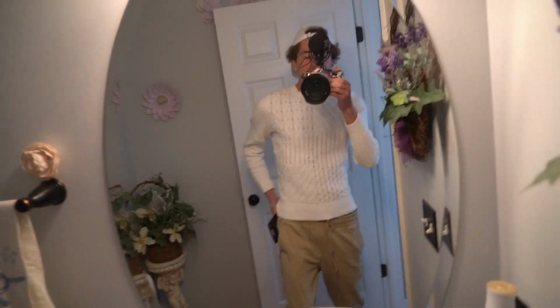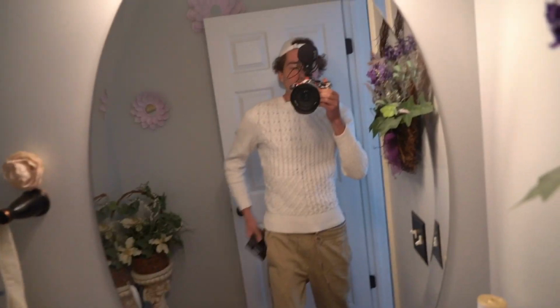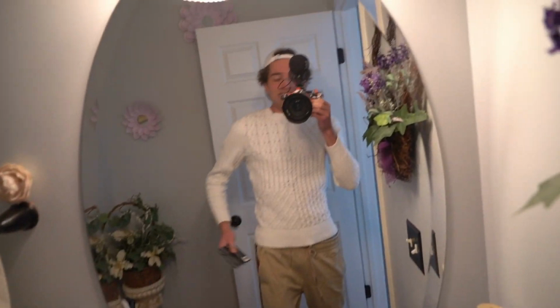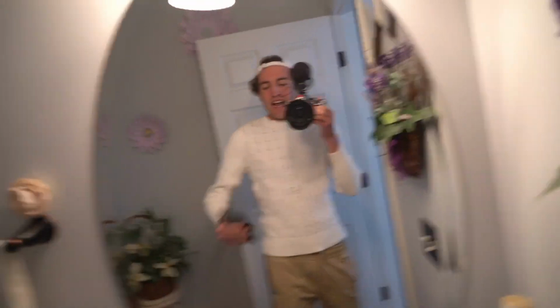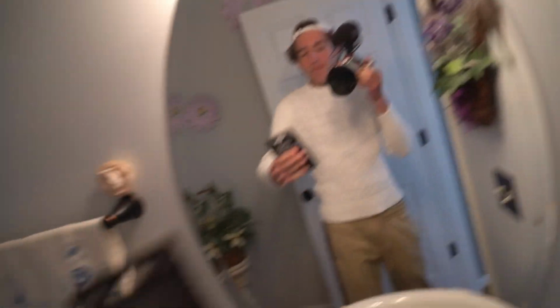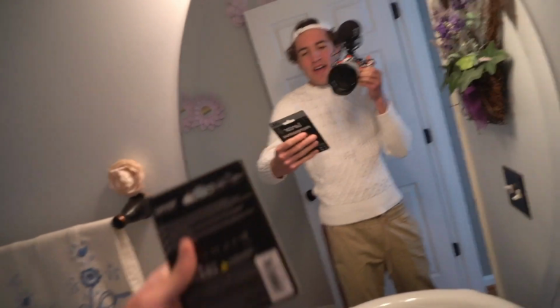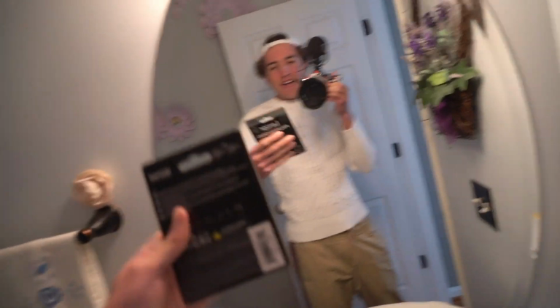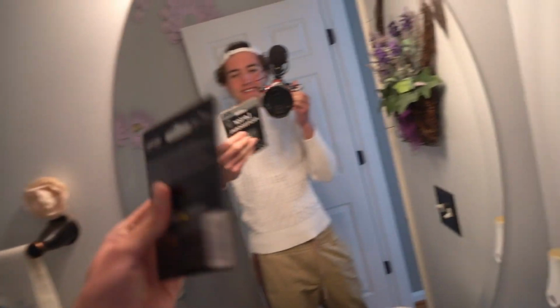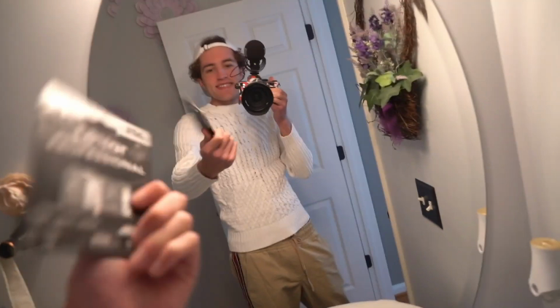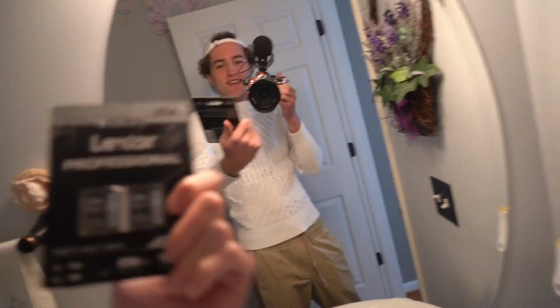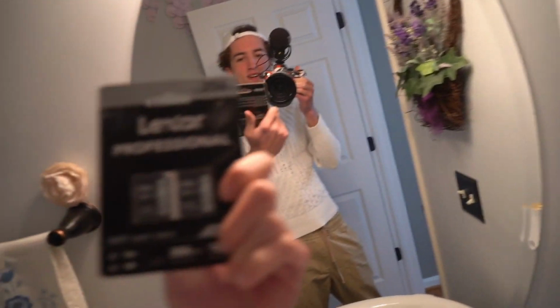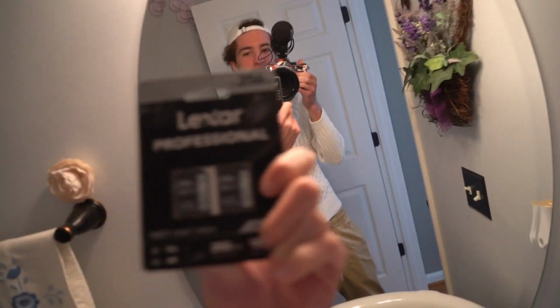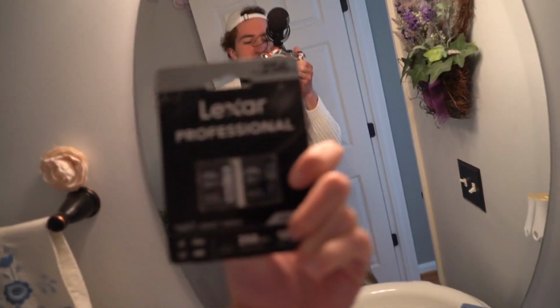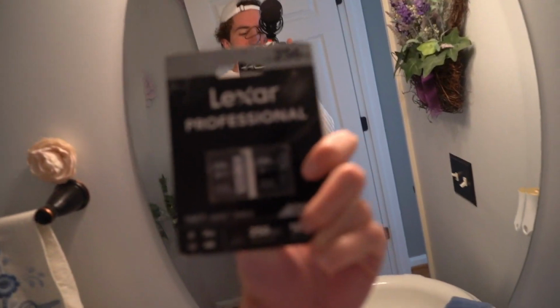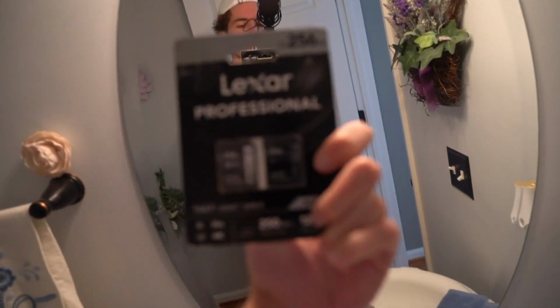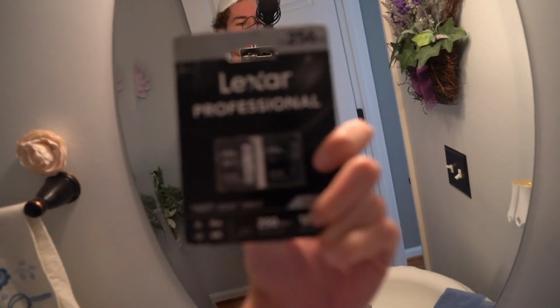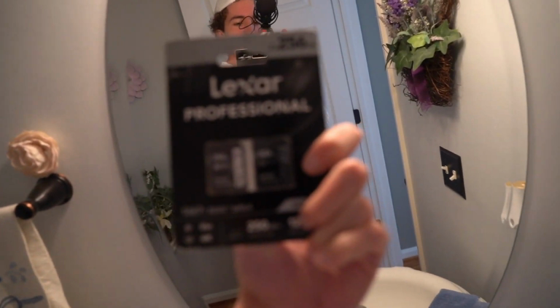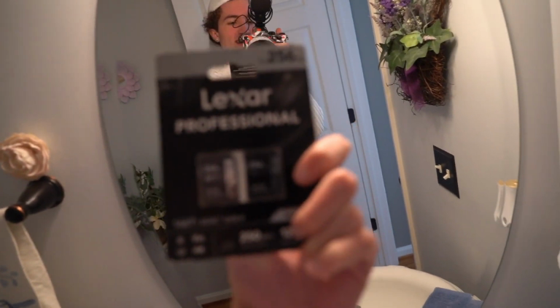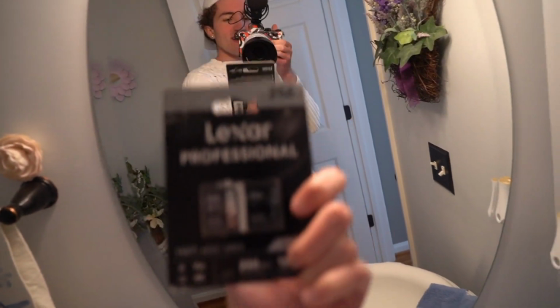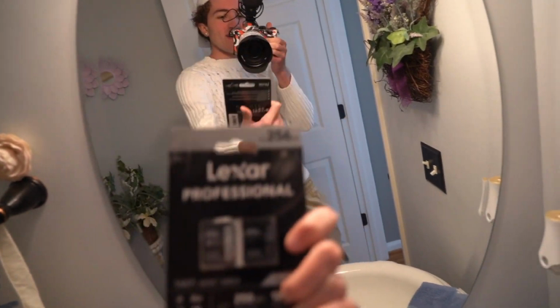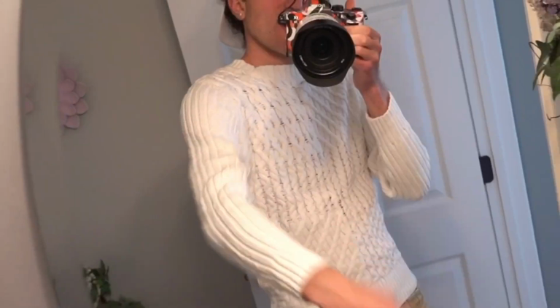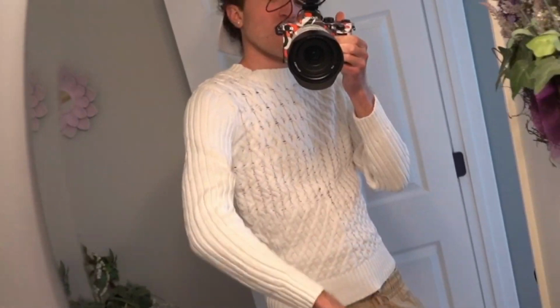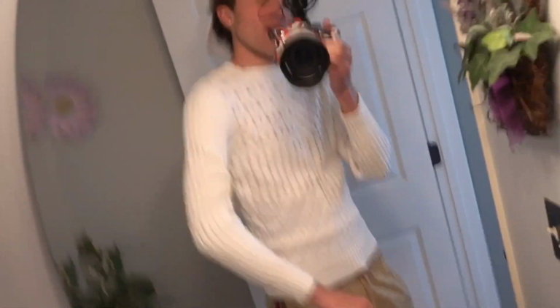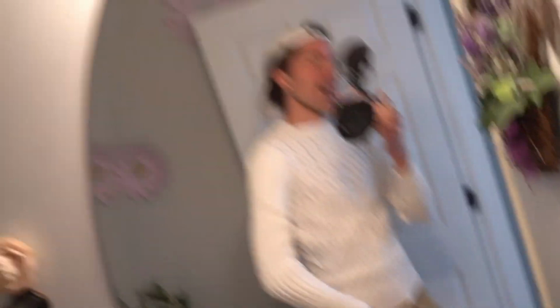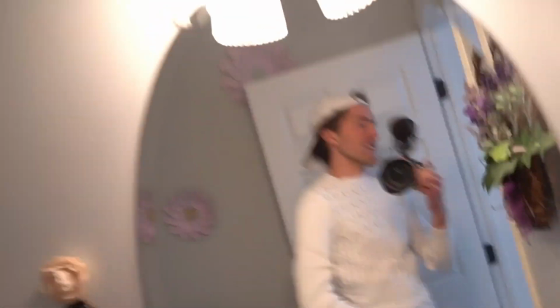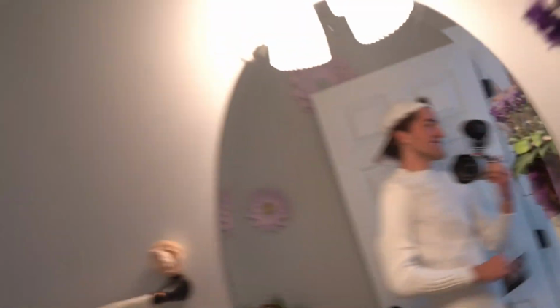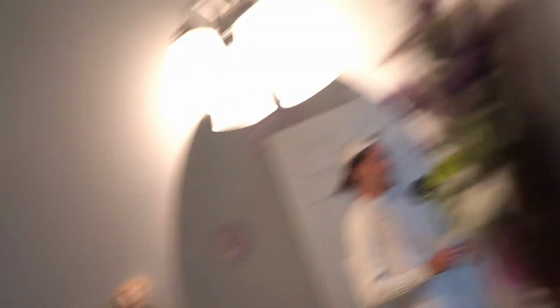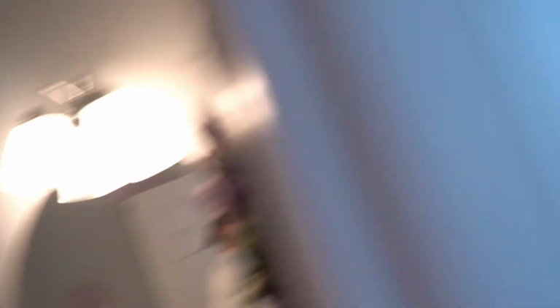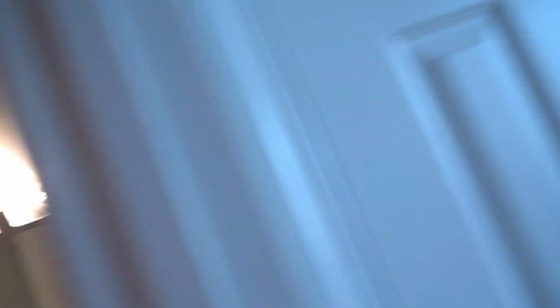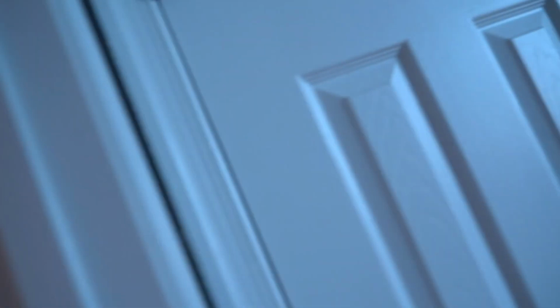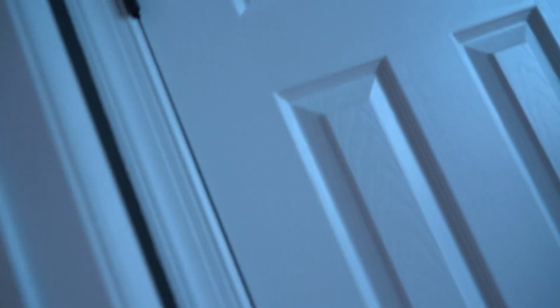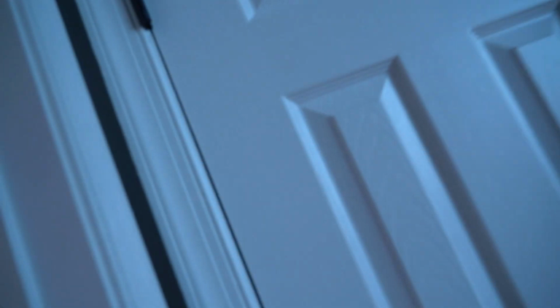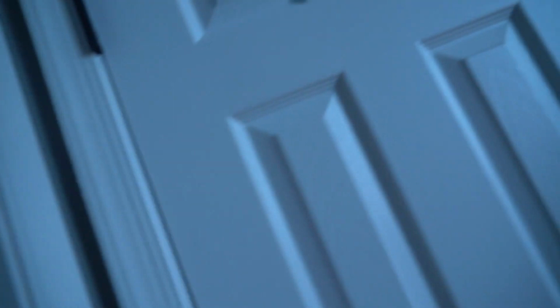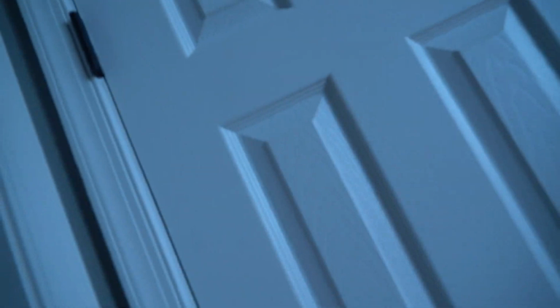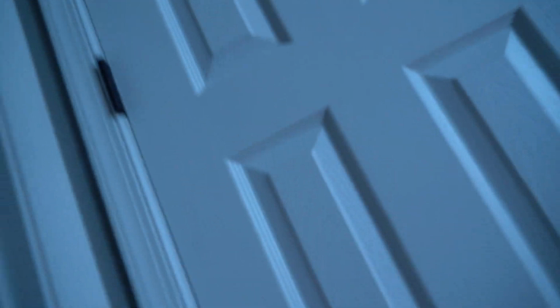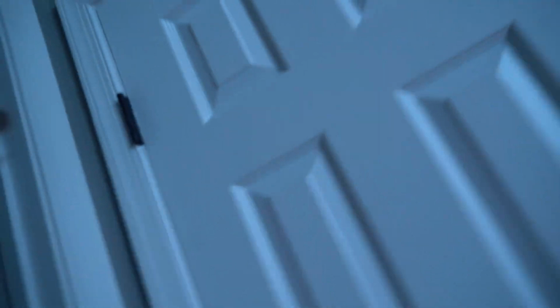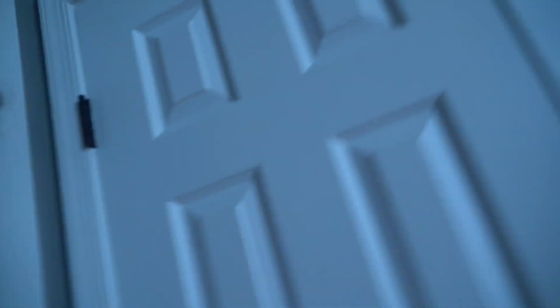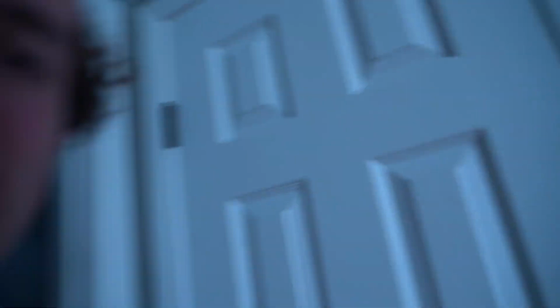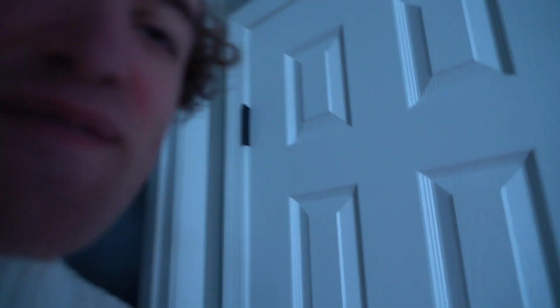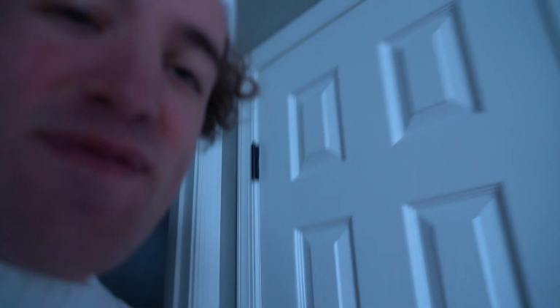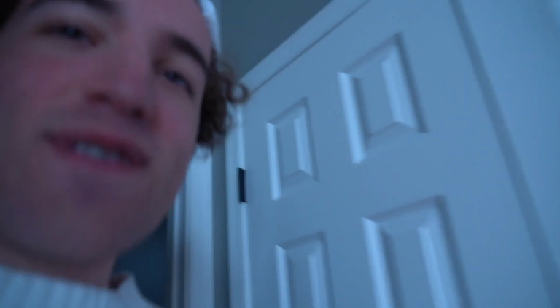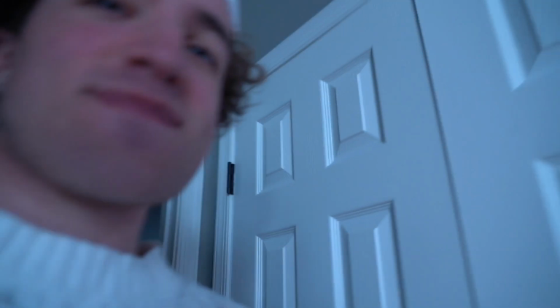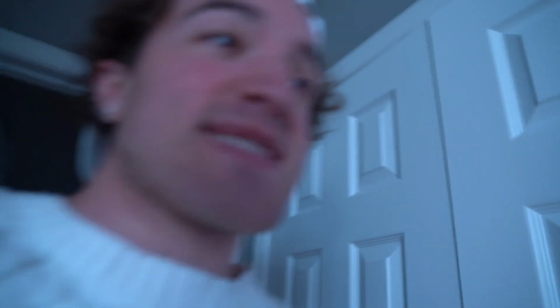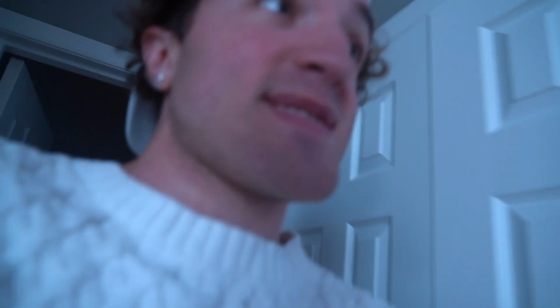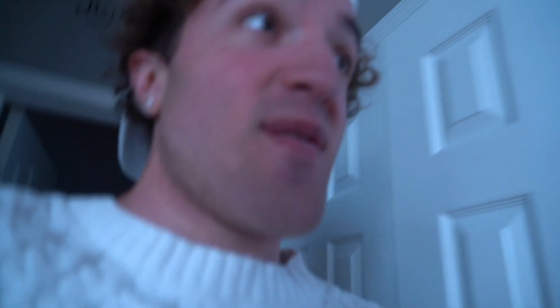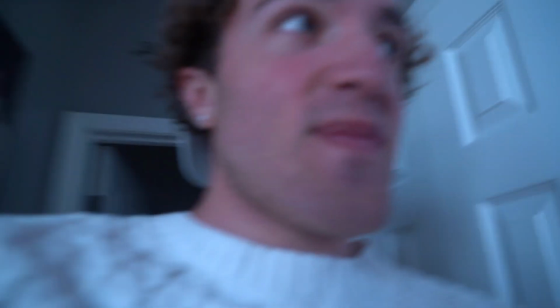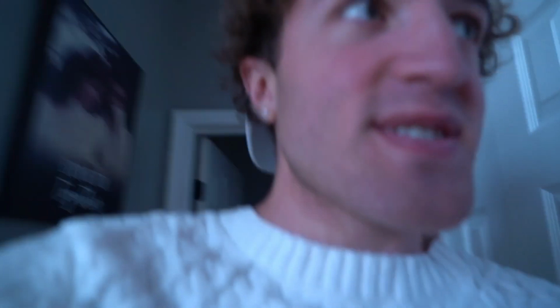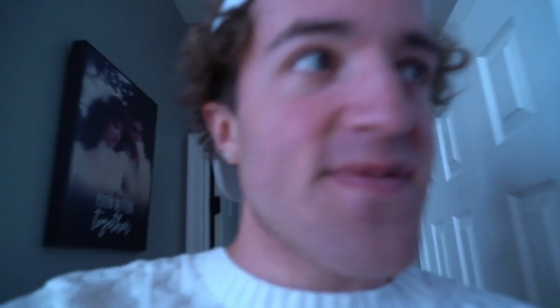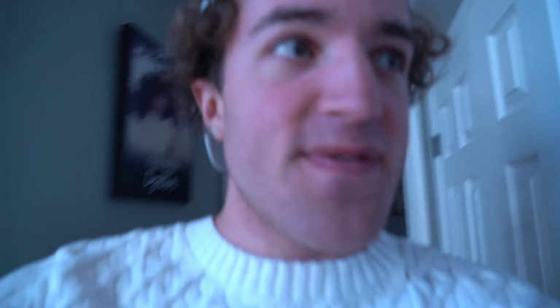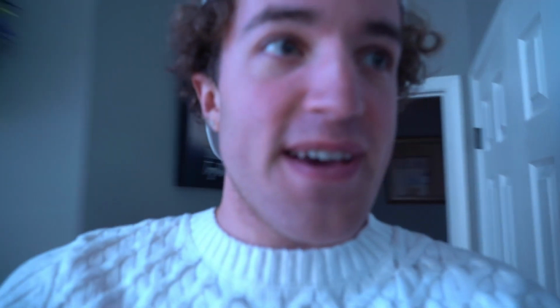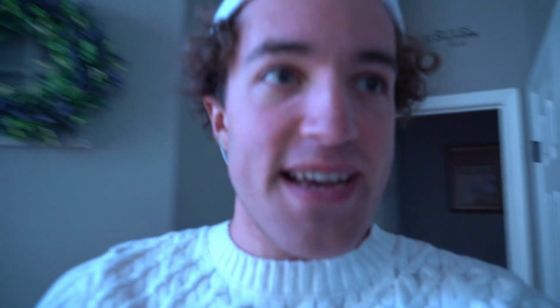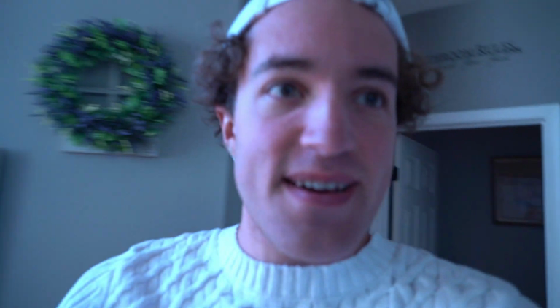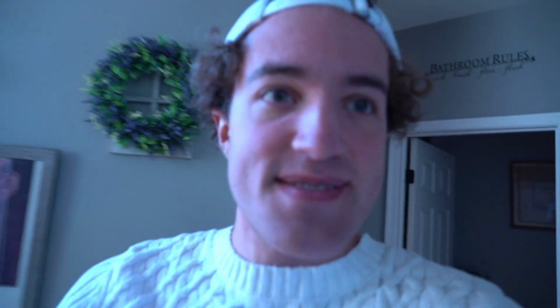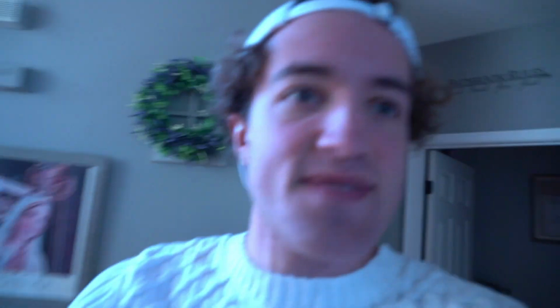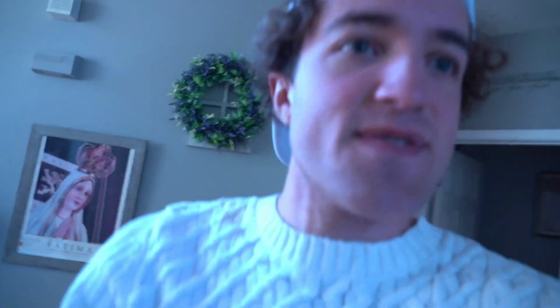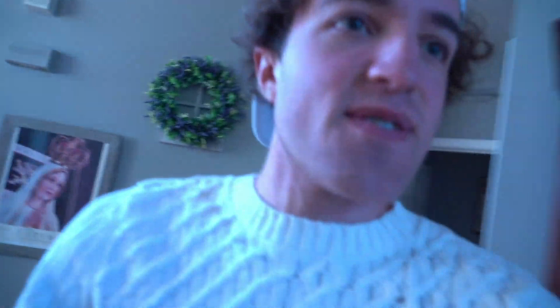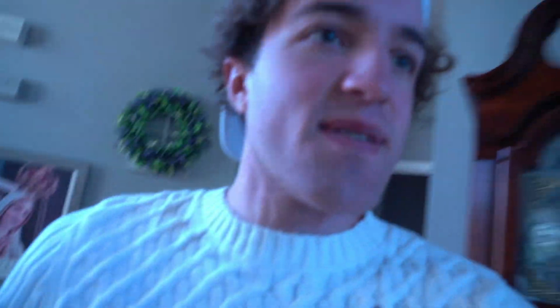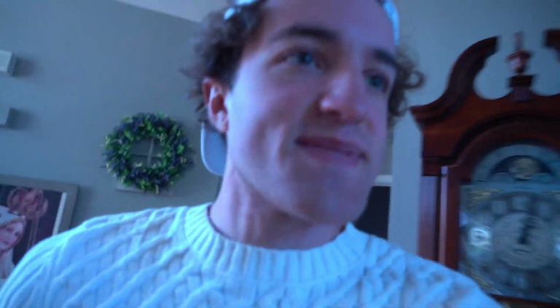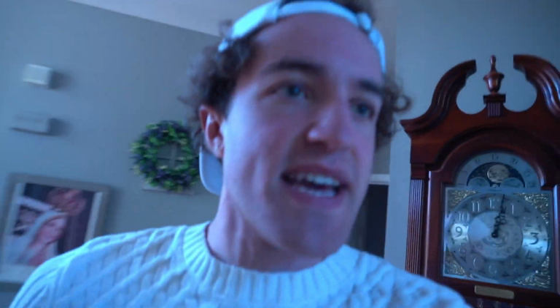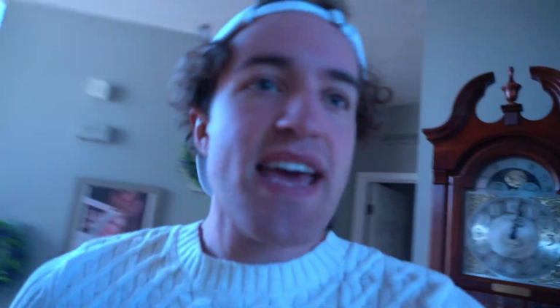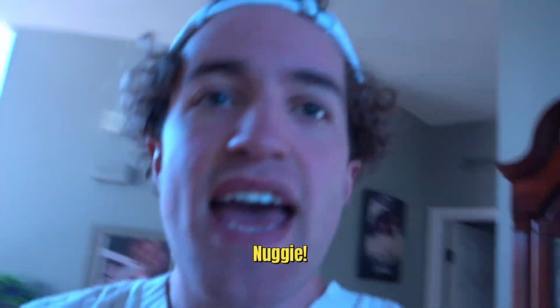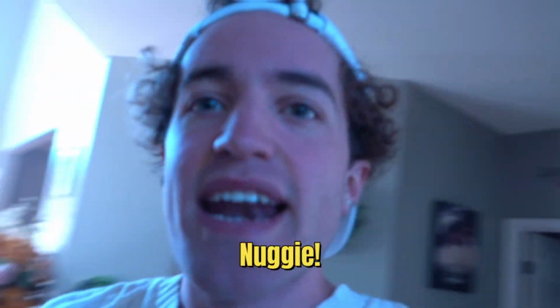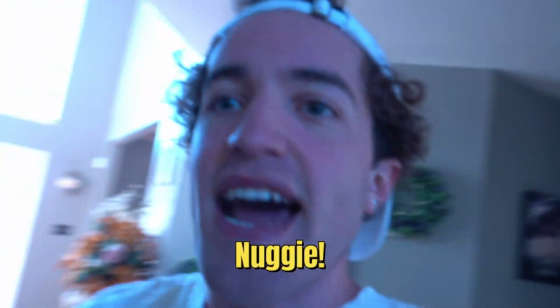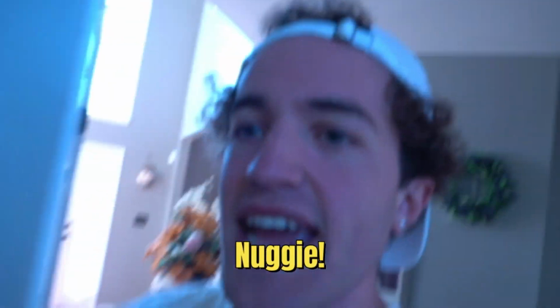Guys, I got my SD cards already ready to go, couple extras, you know what I'm saying? Because I film so many videos.